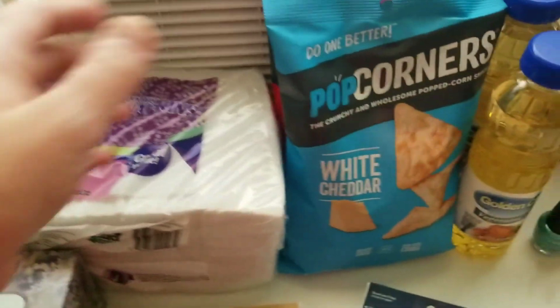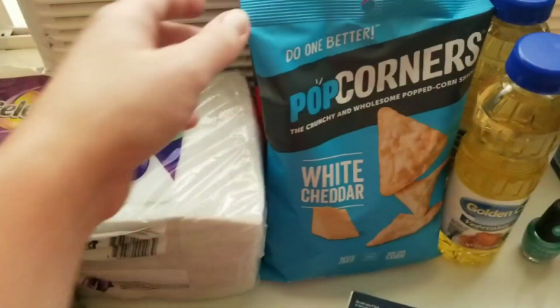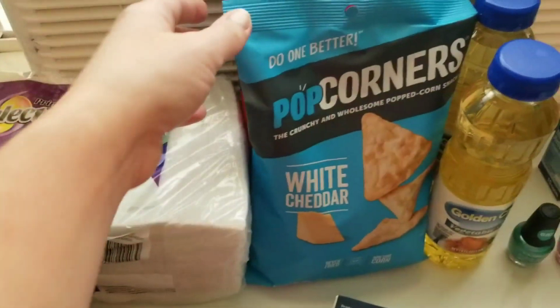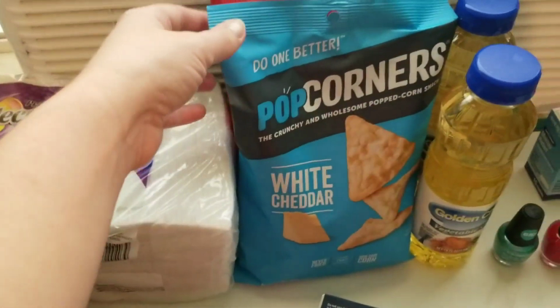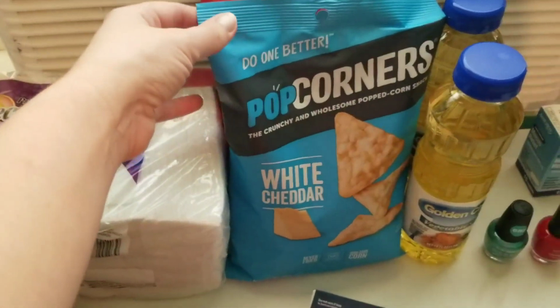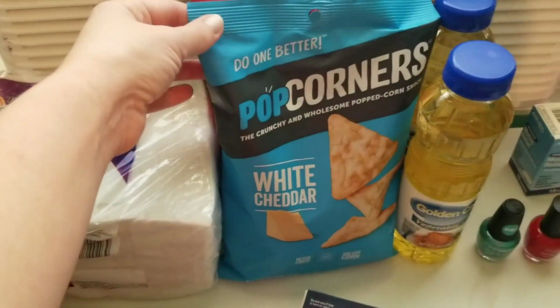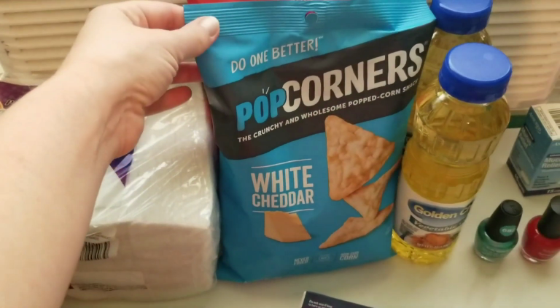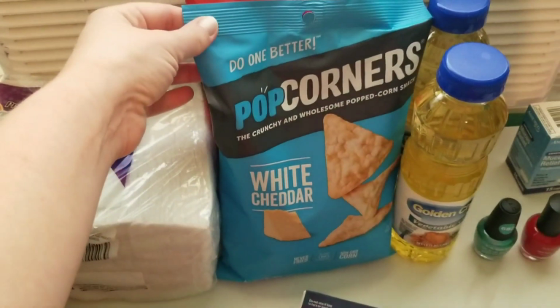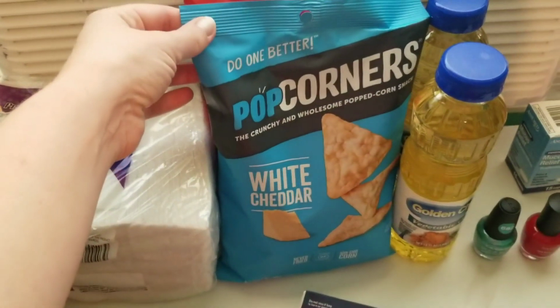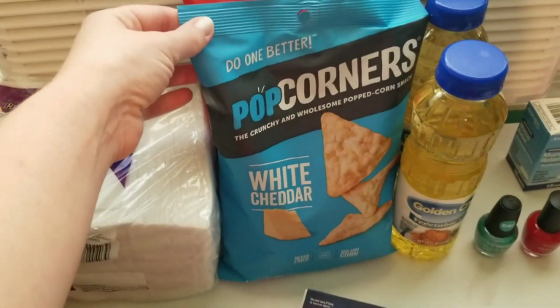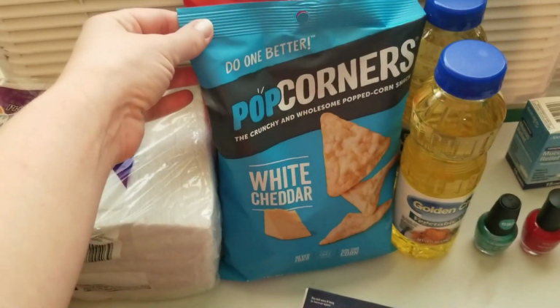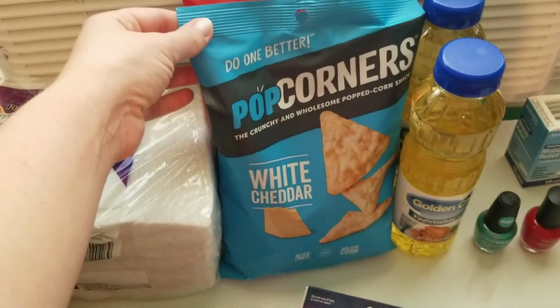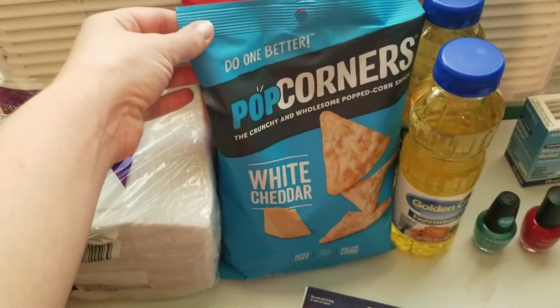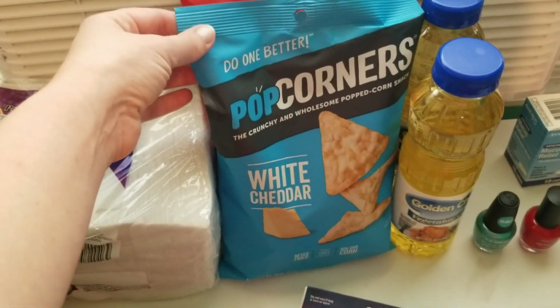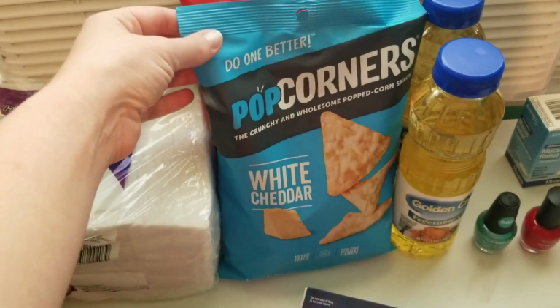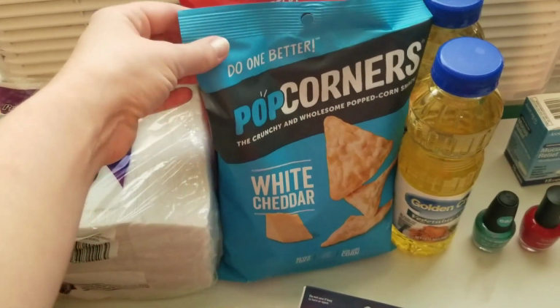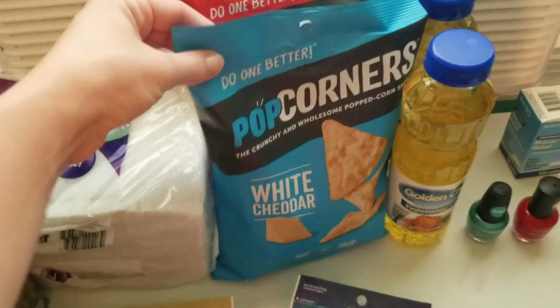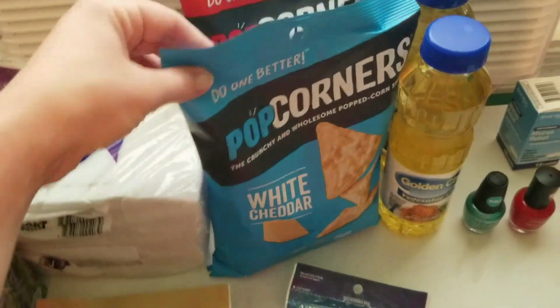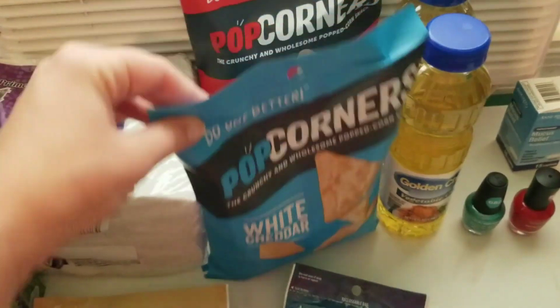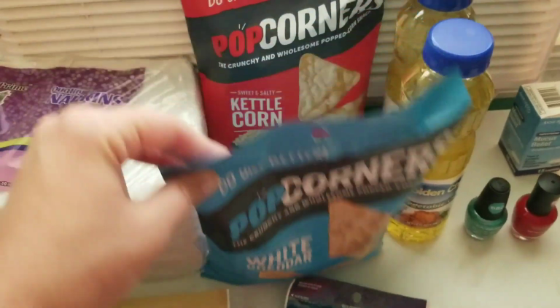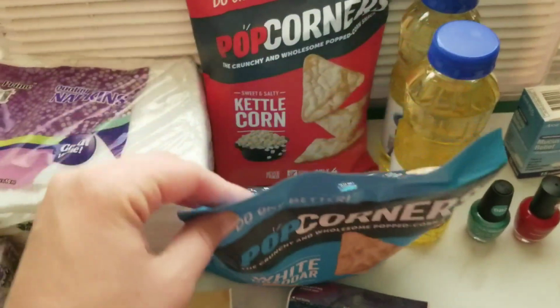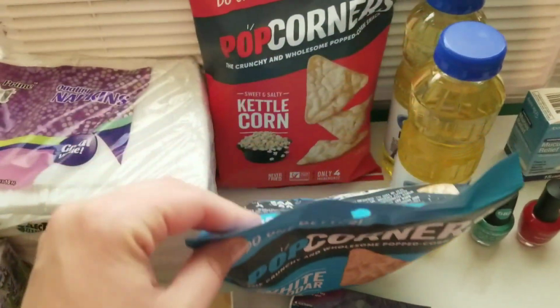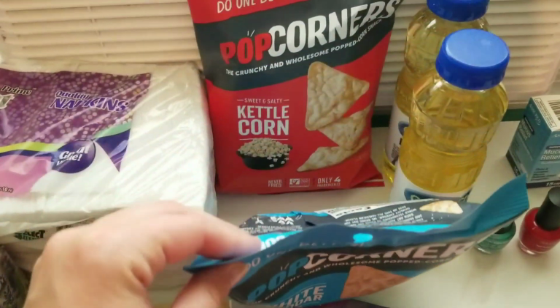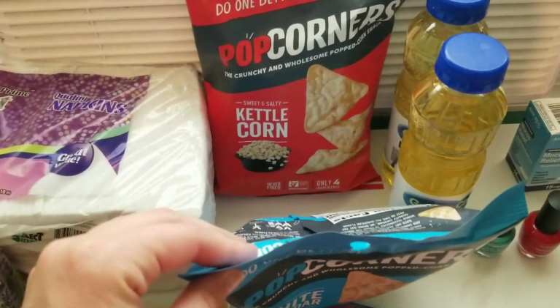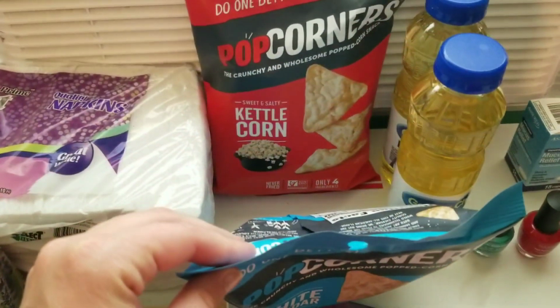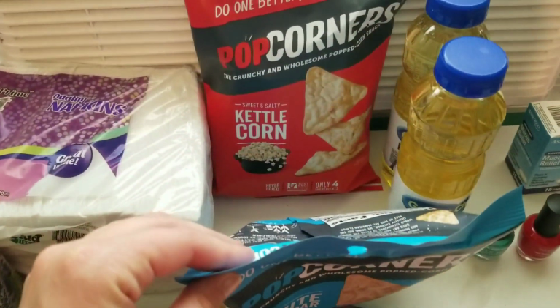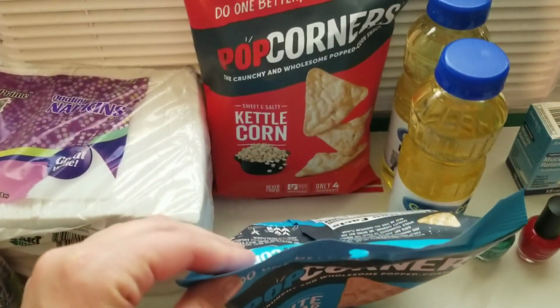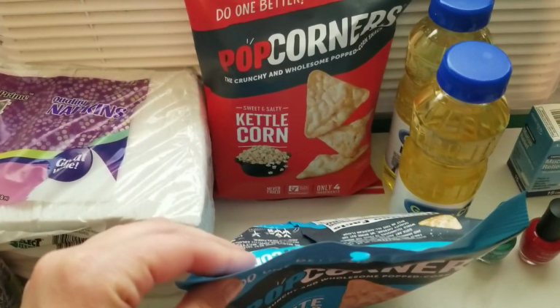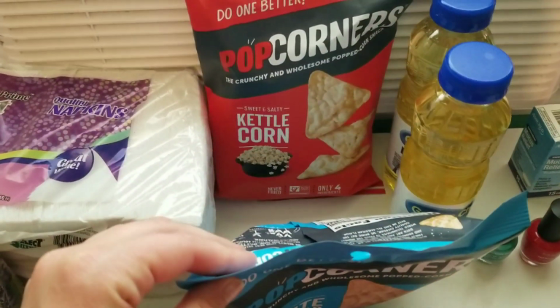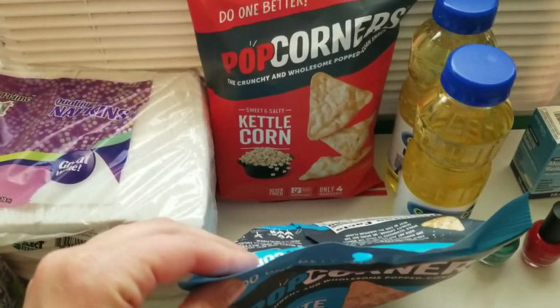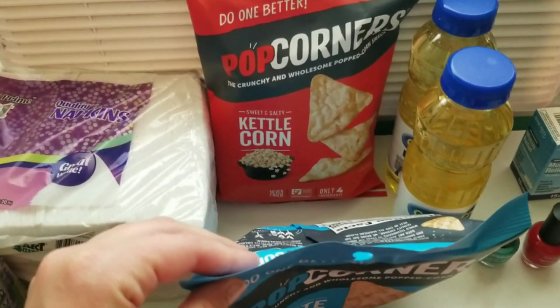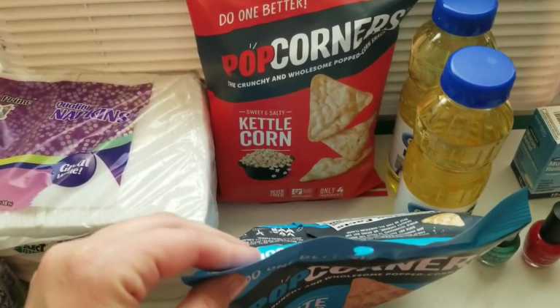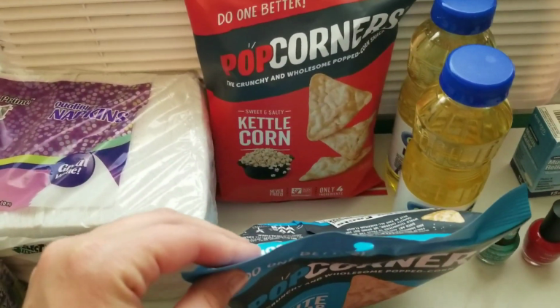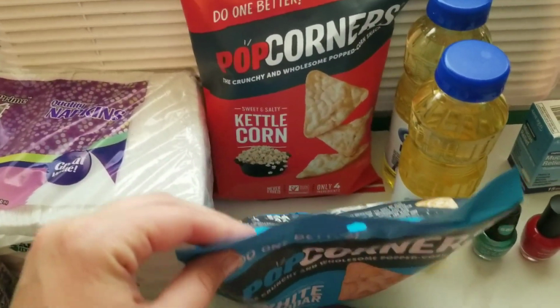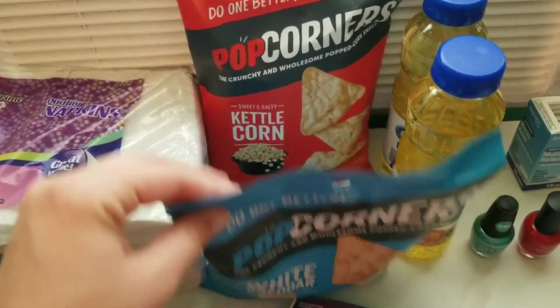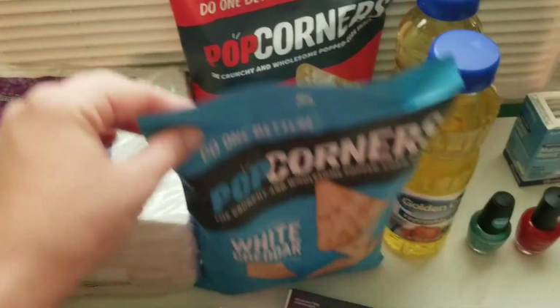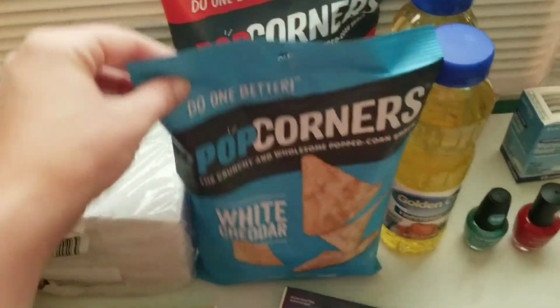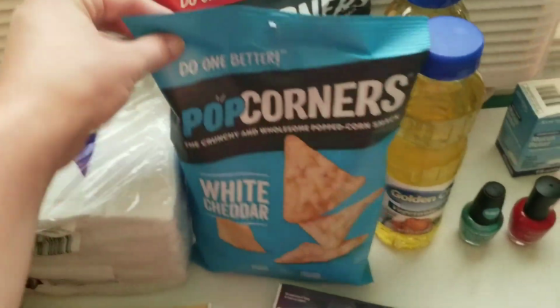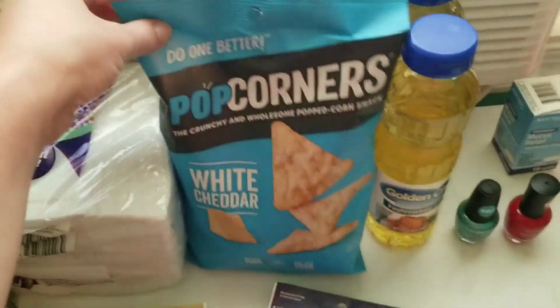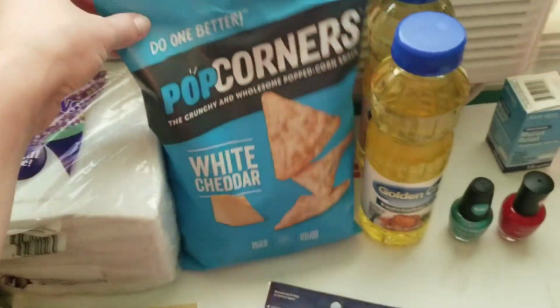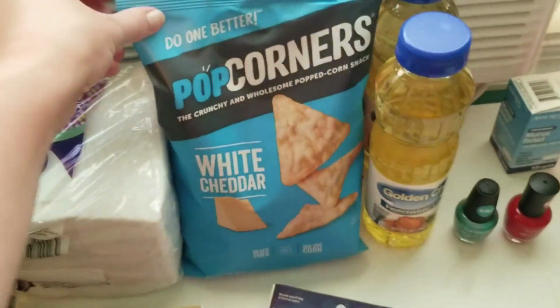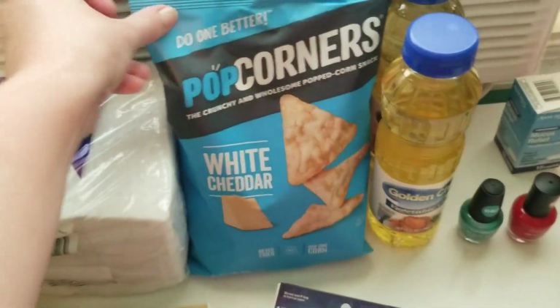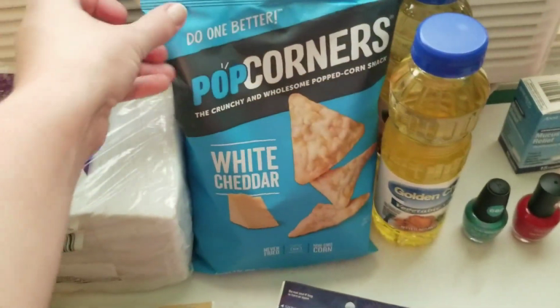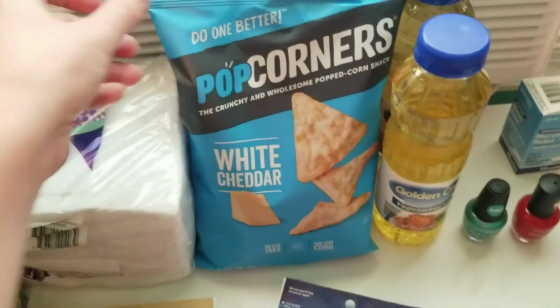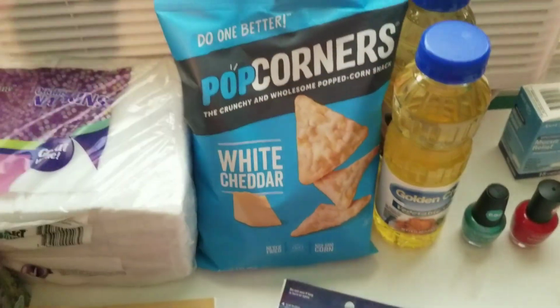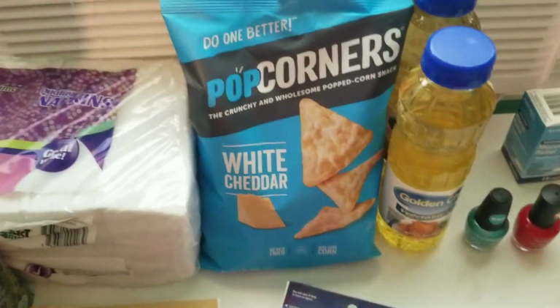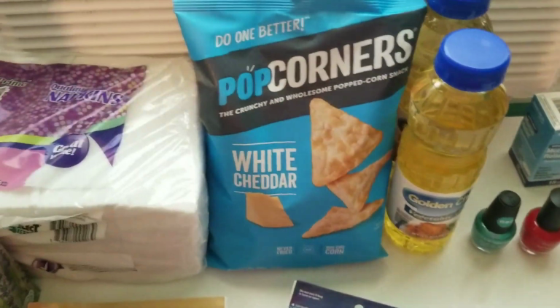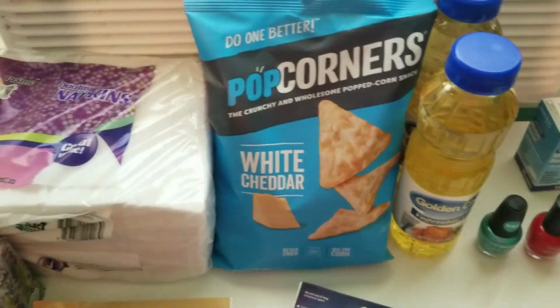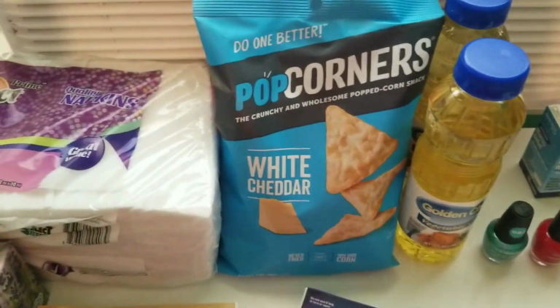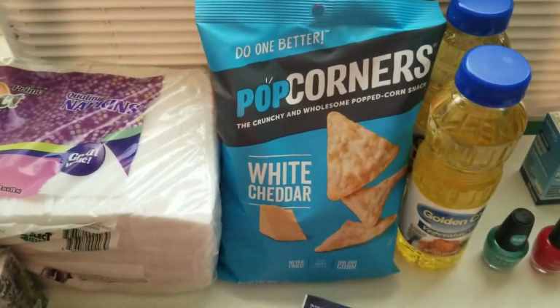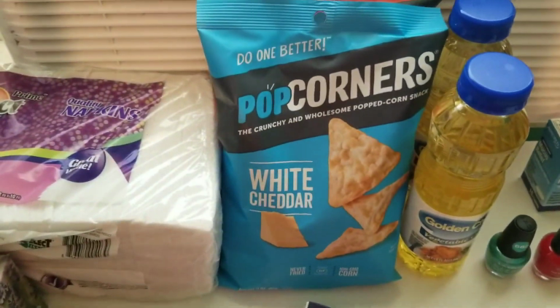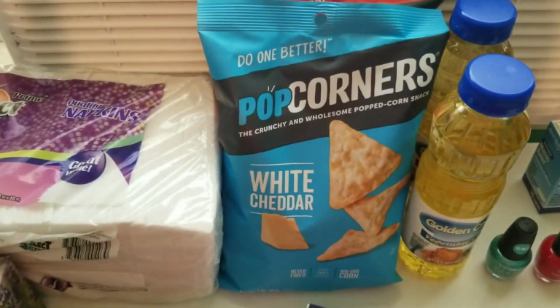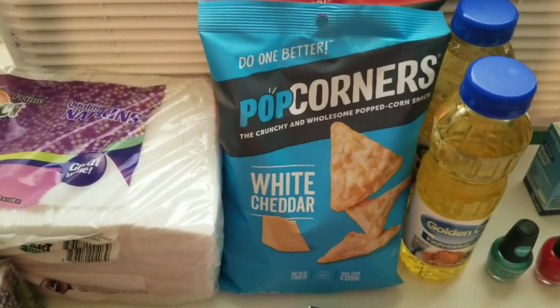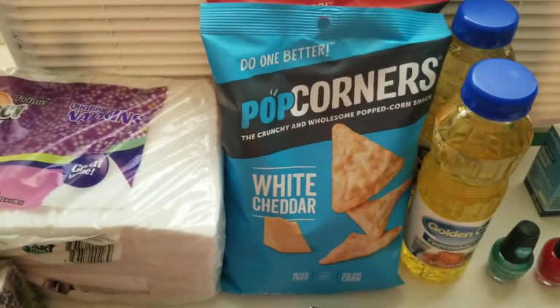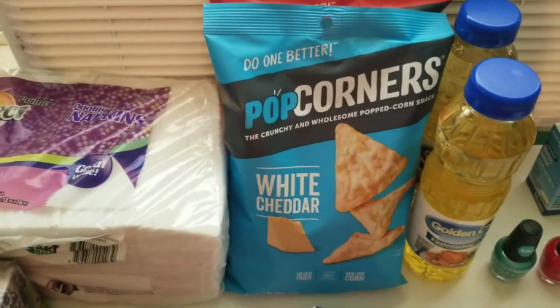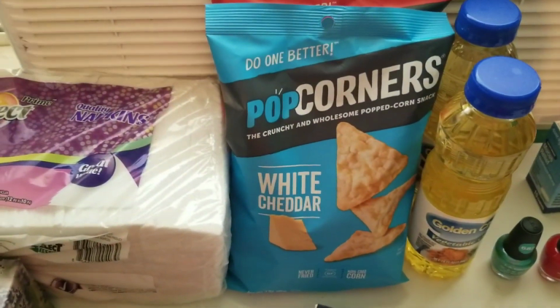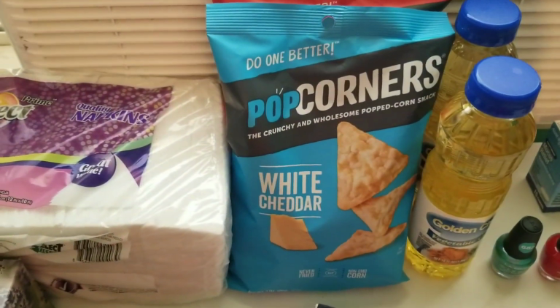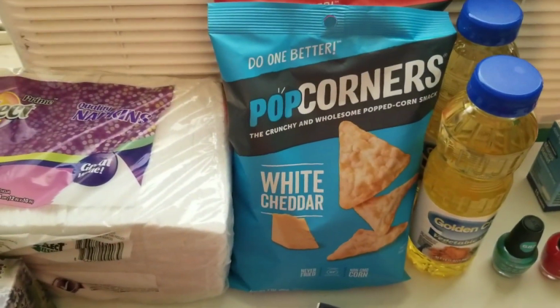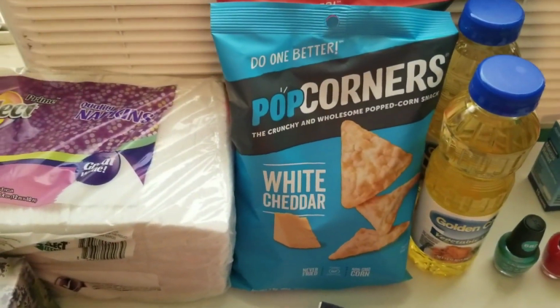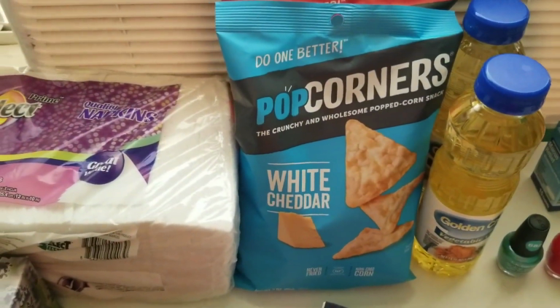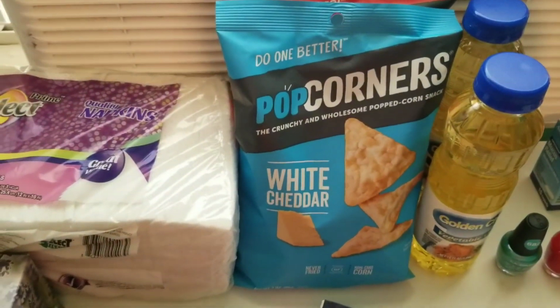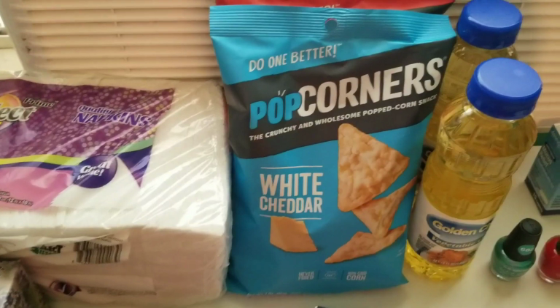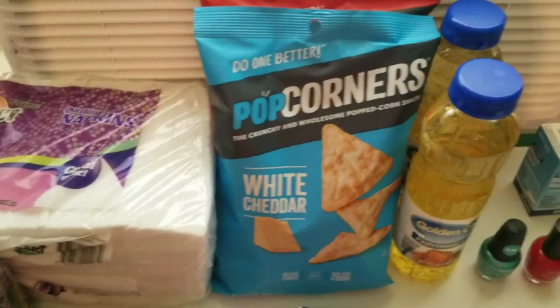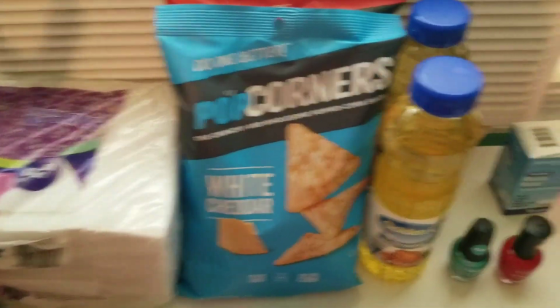I got these Pop Corners — white cheddar and kettle corn. These are really good and low on points for Weight Watchers.